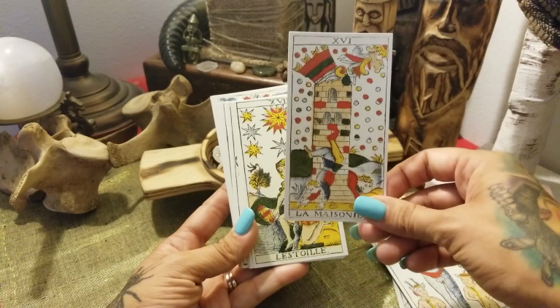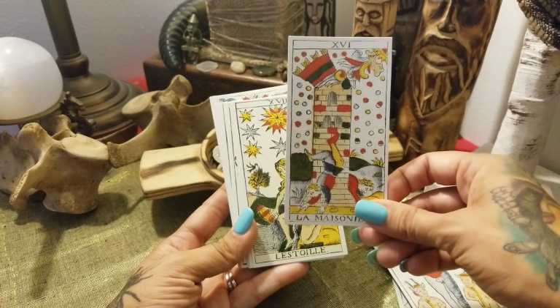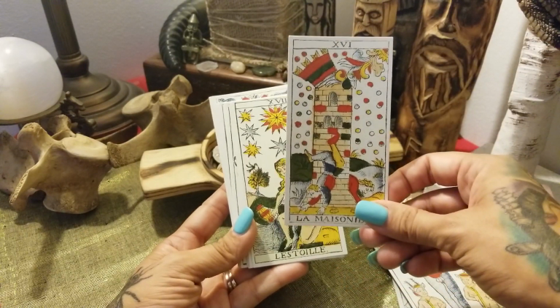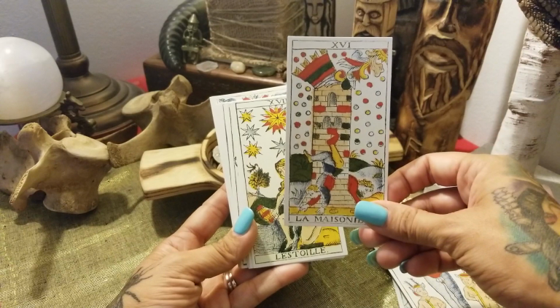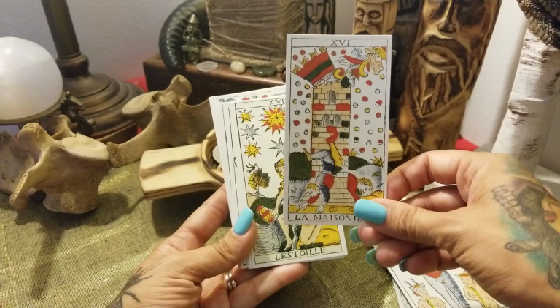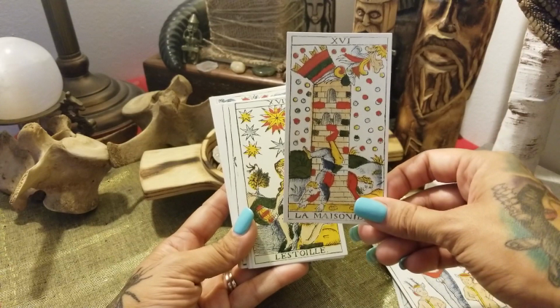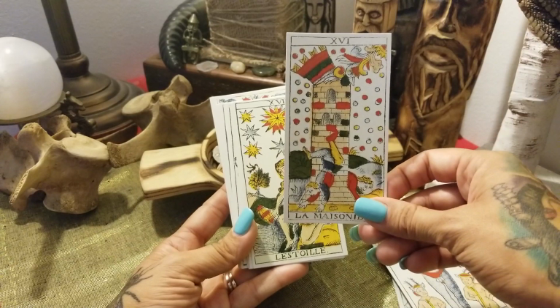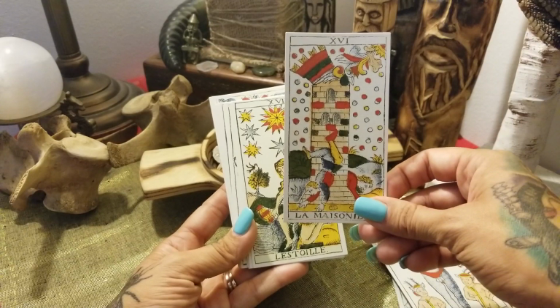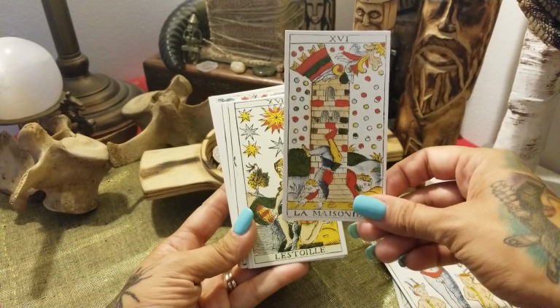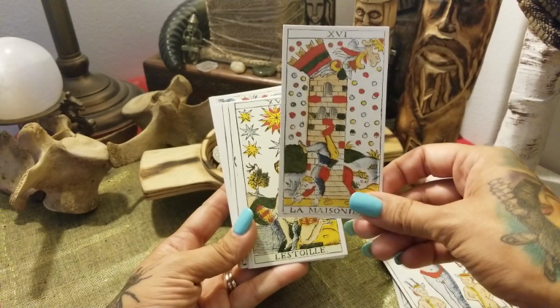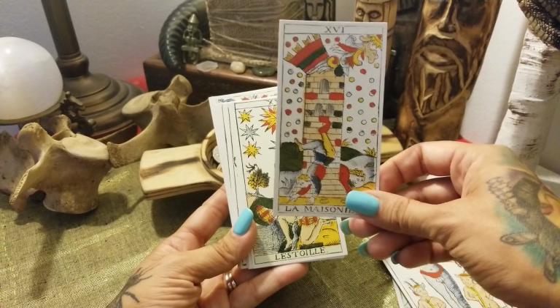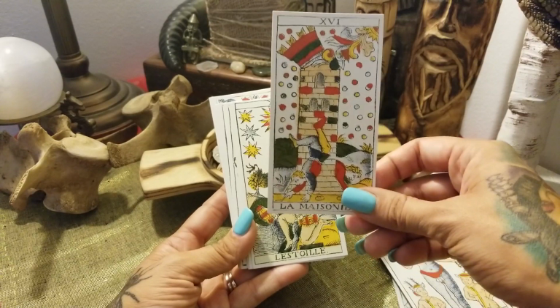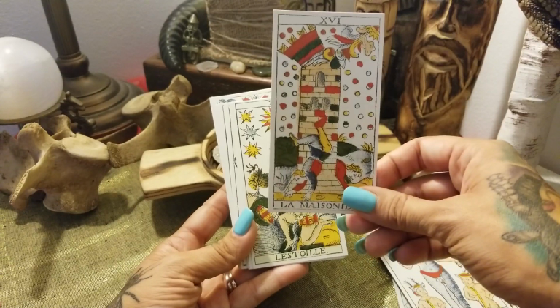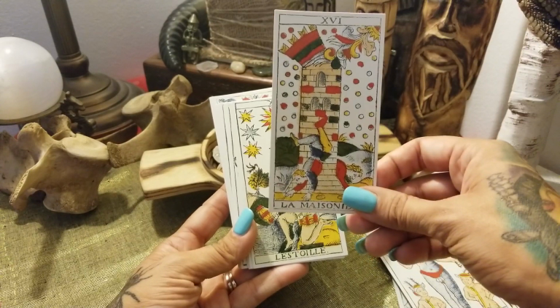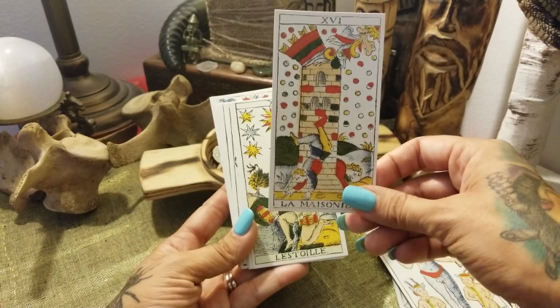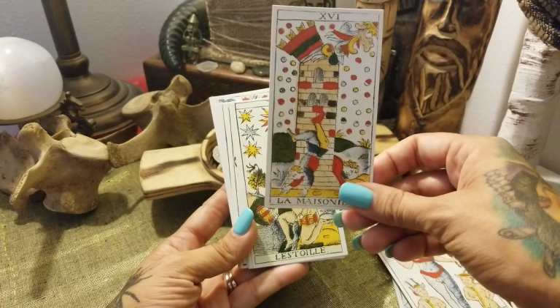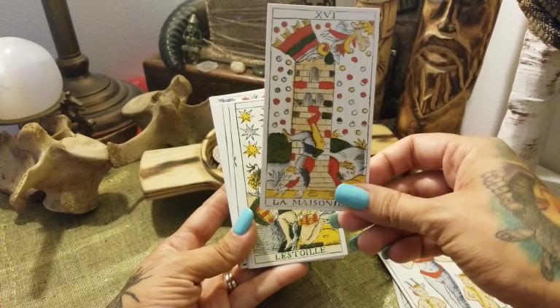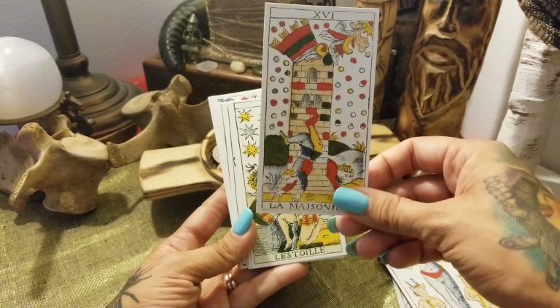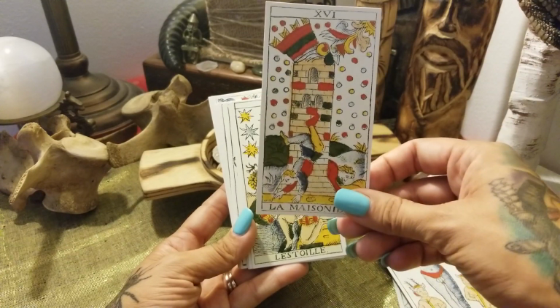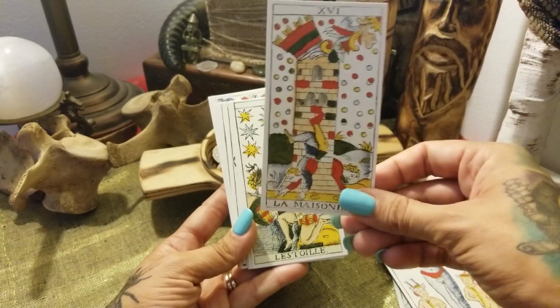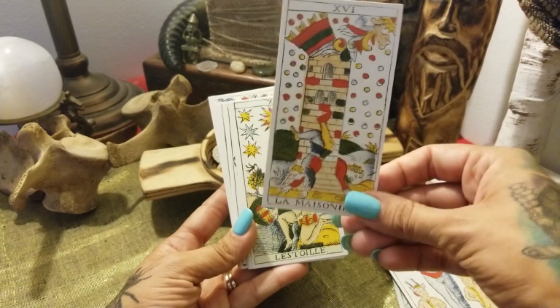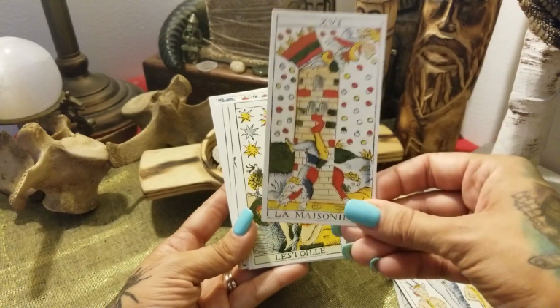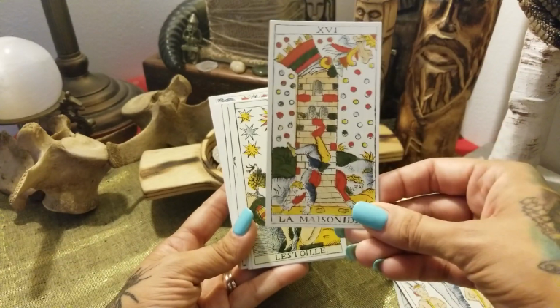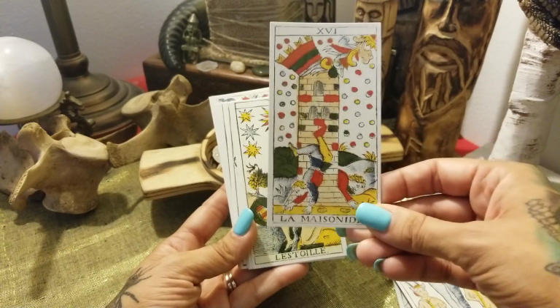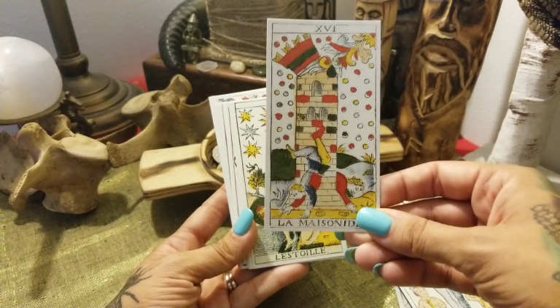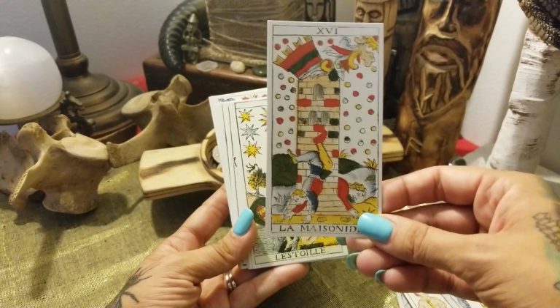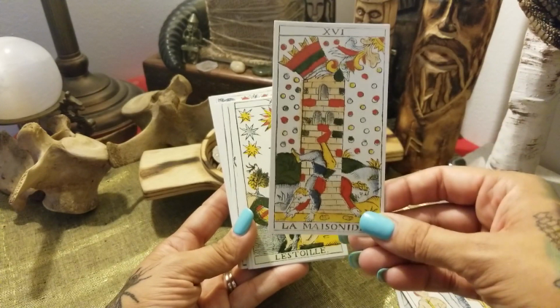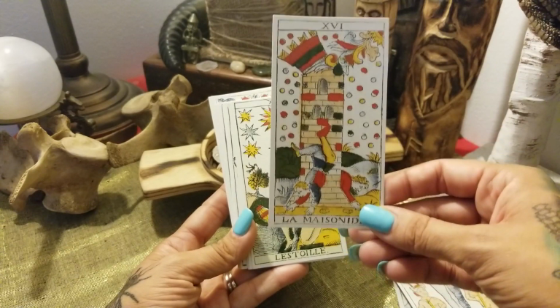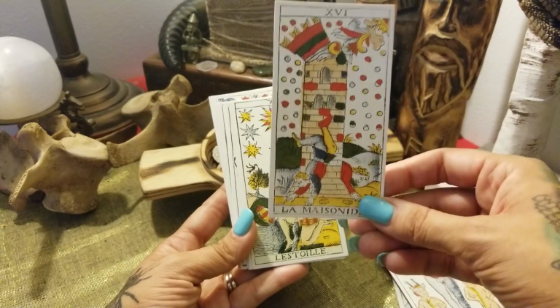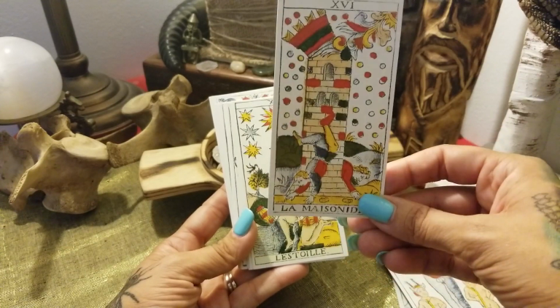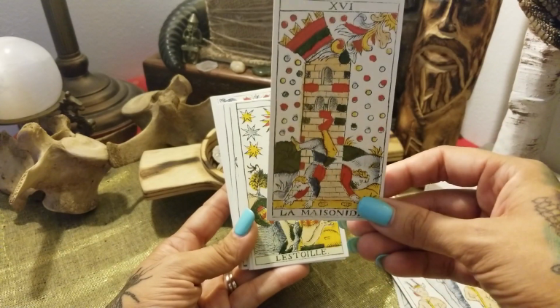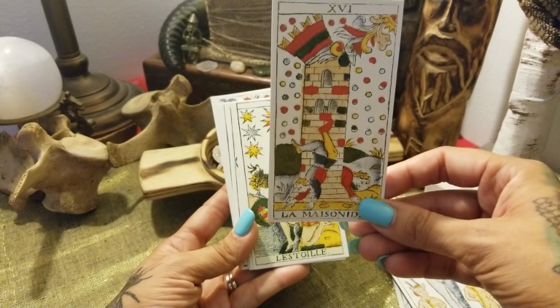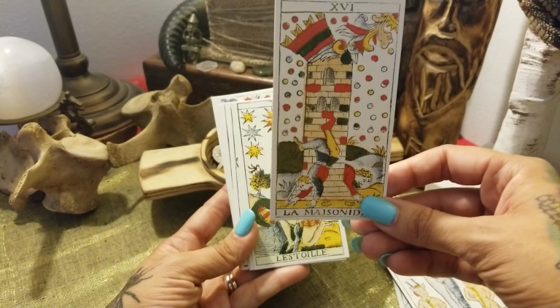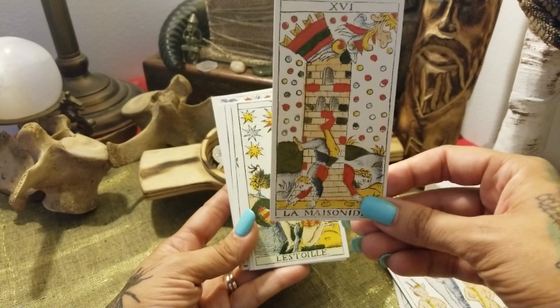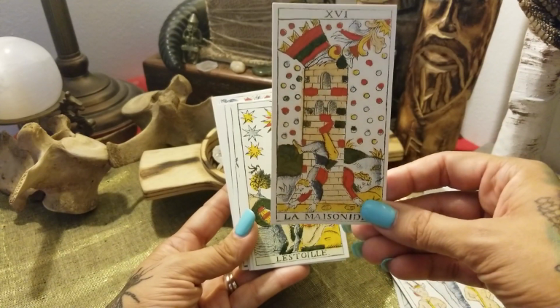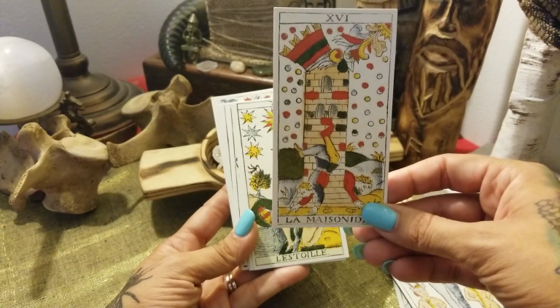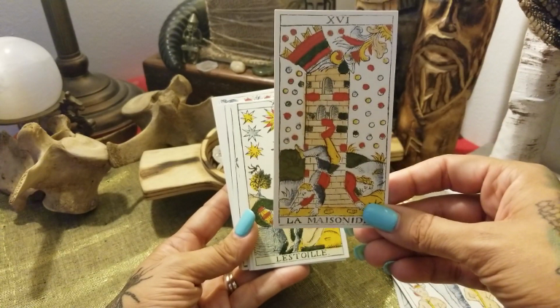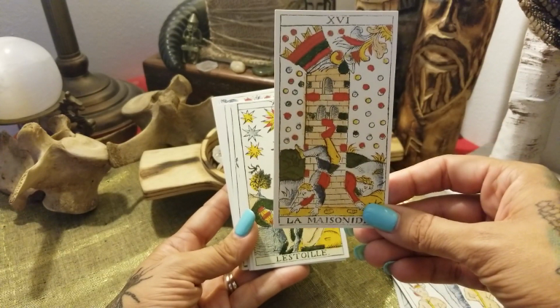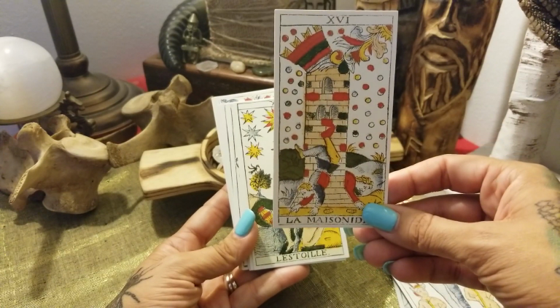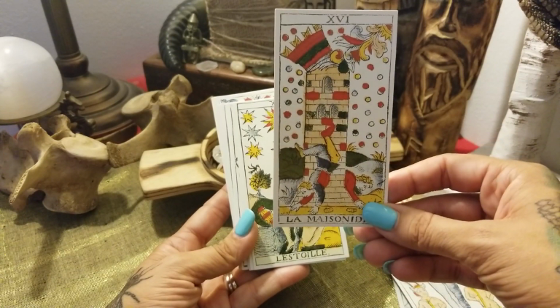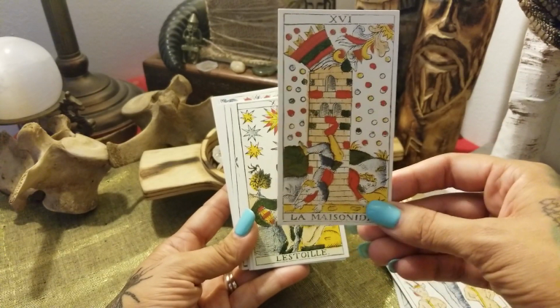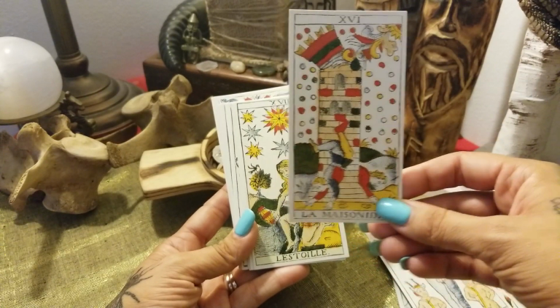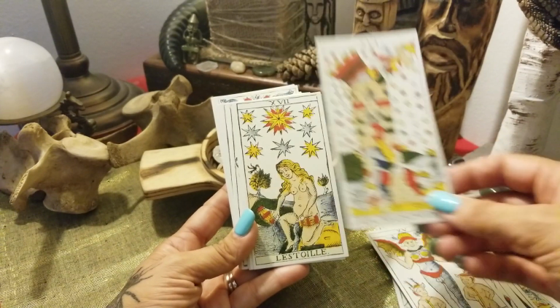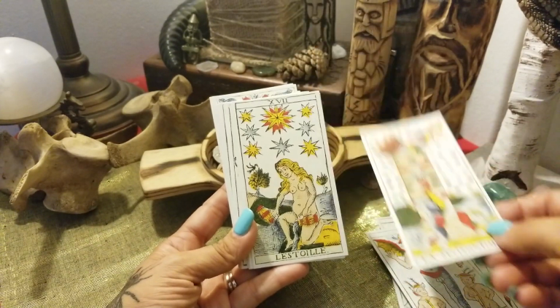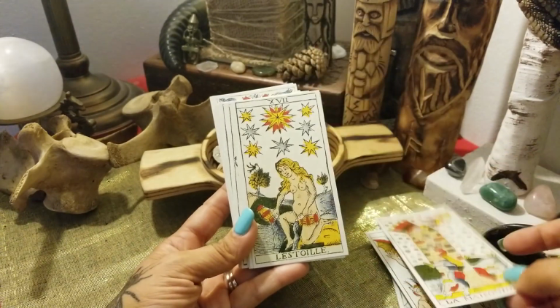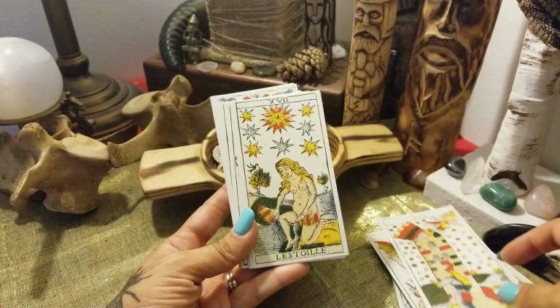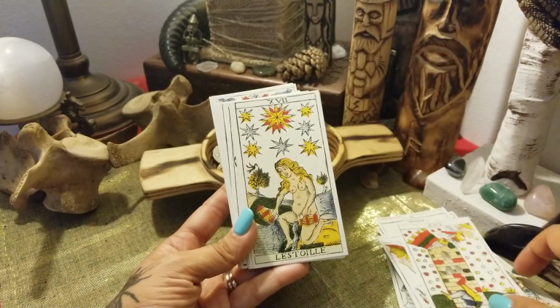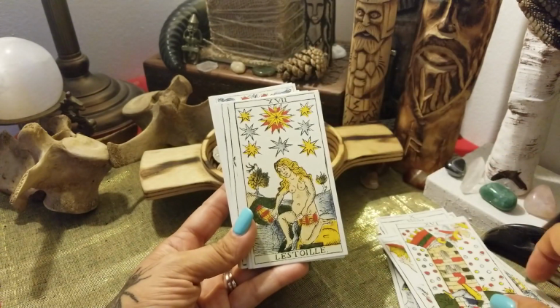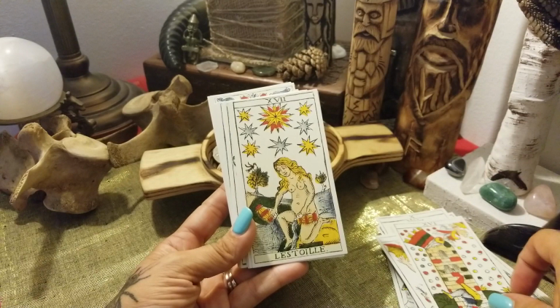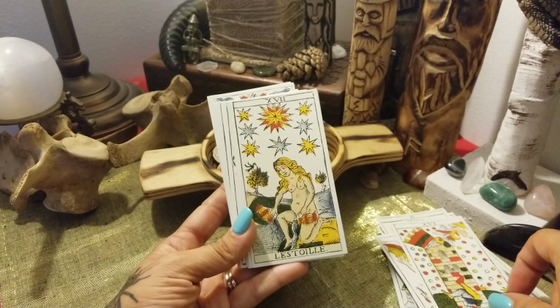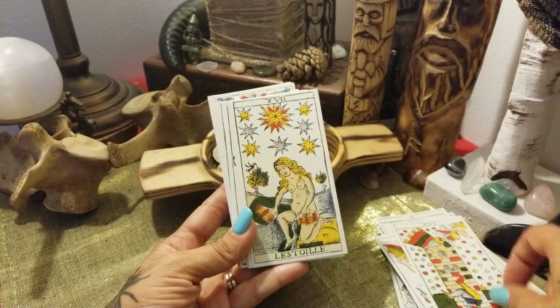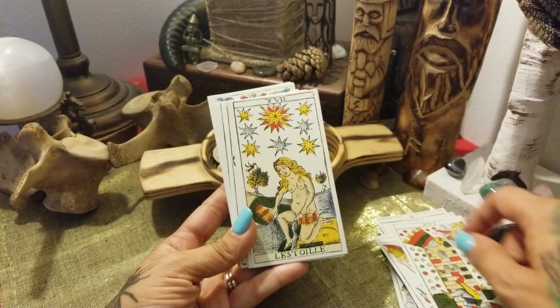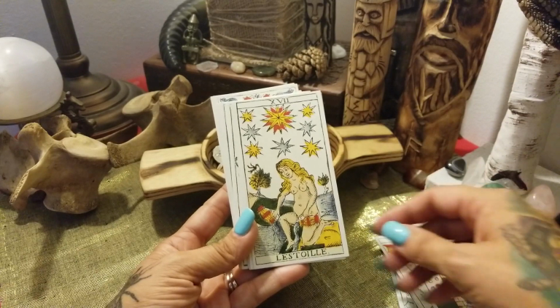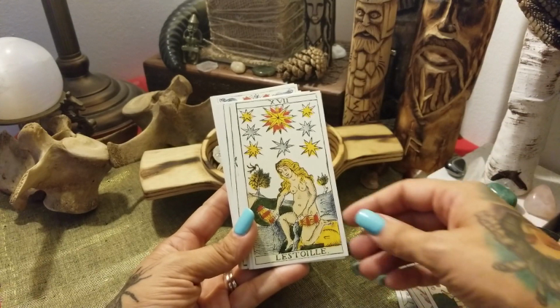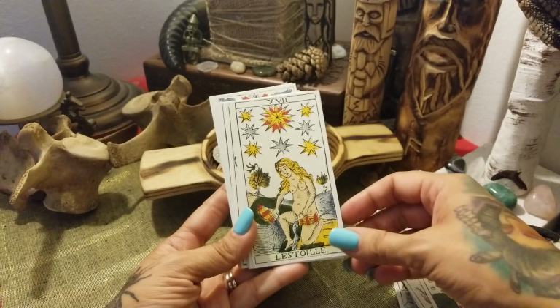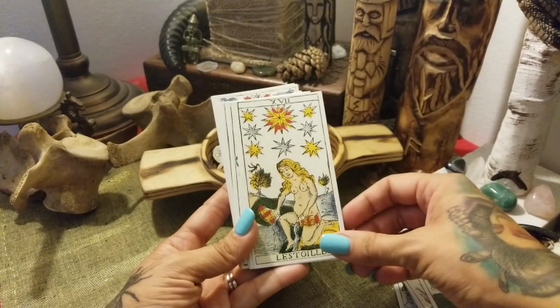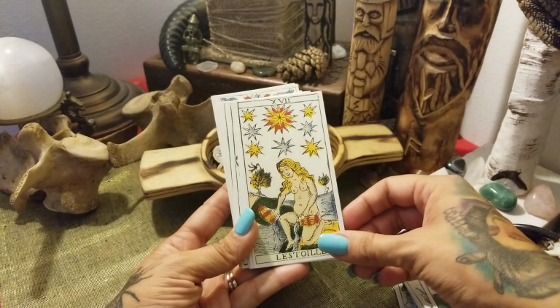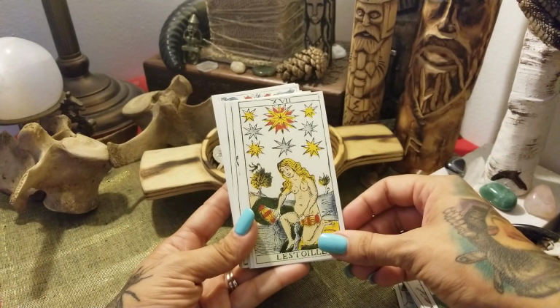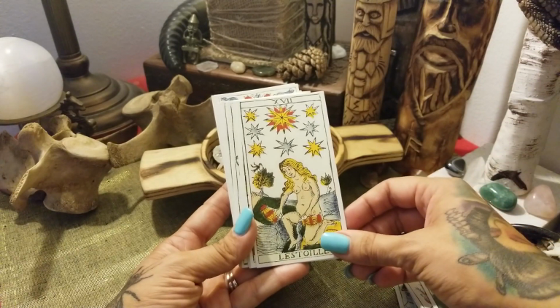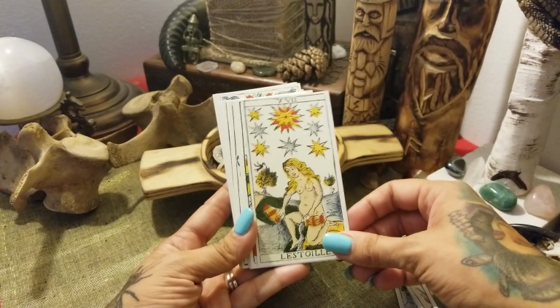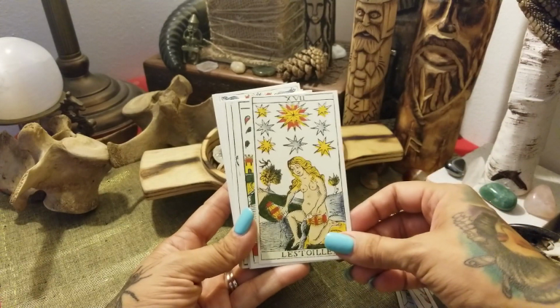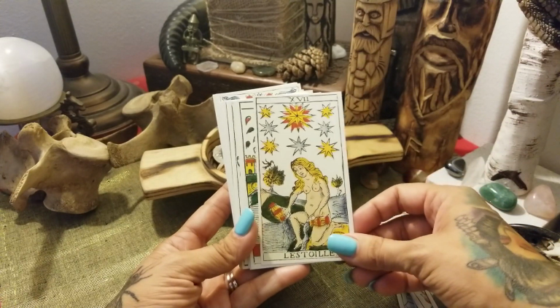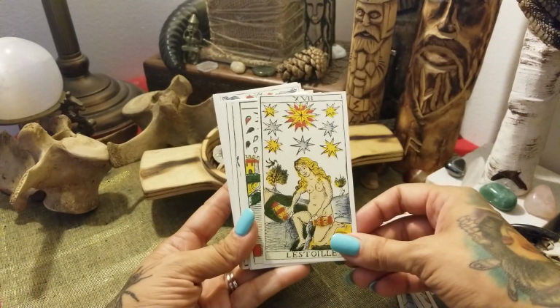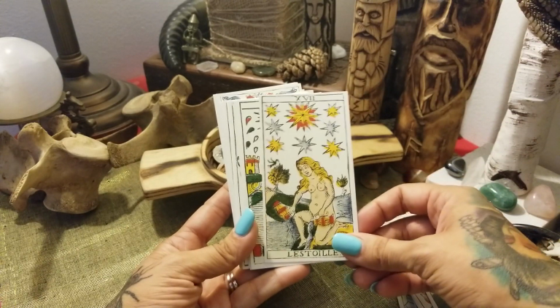It always looks like confetti — like it's a huge party. I love it.